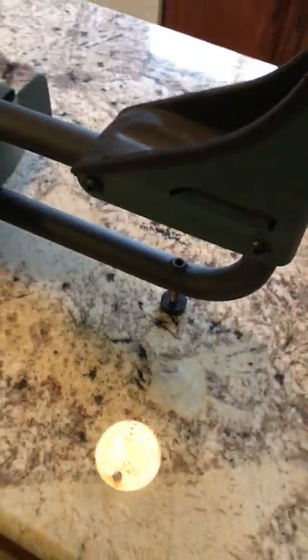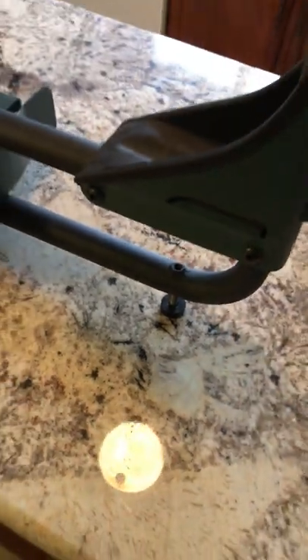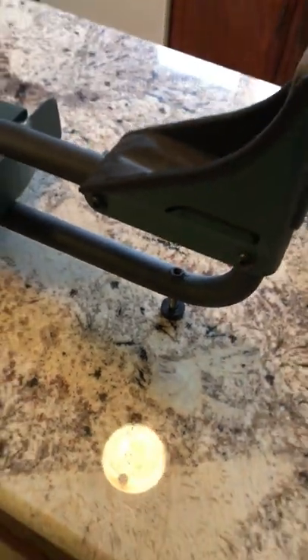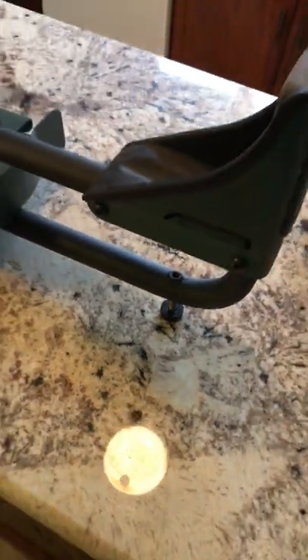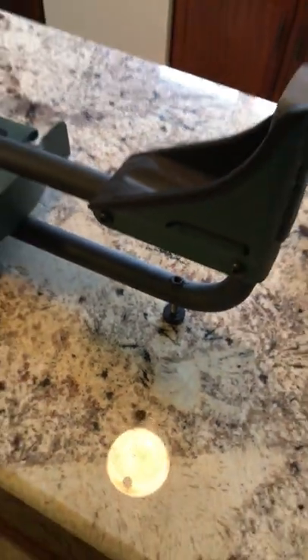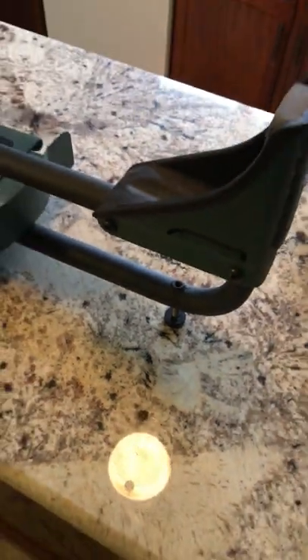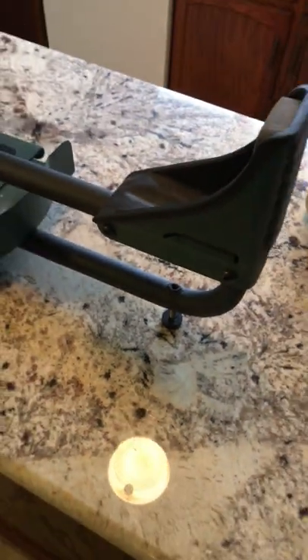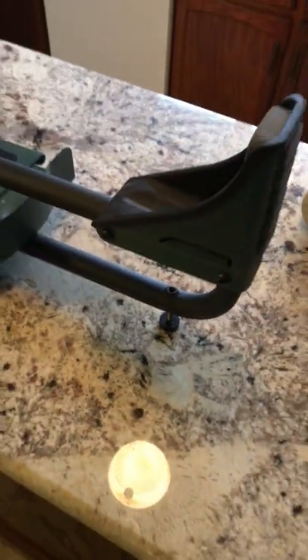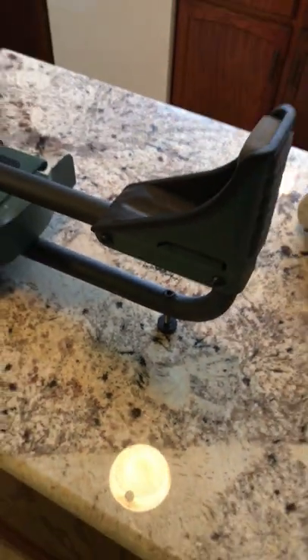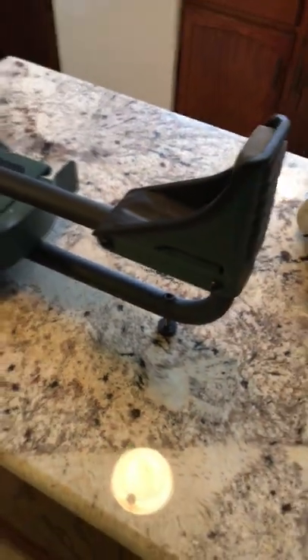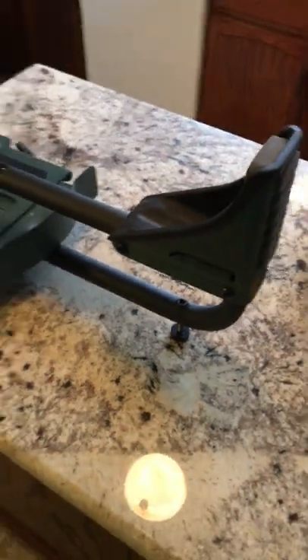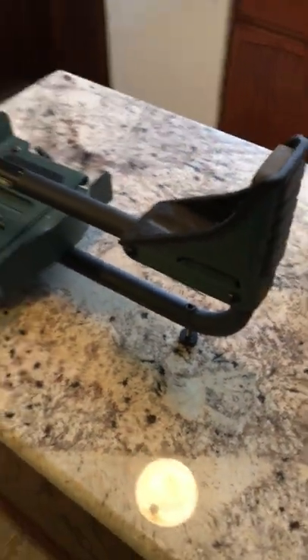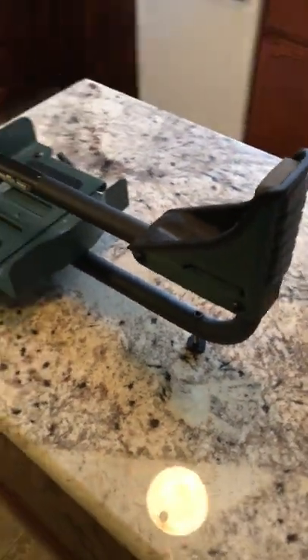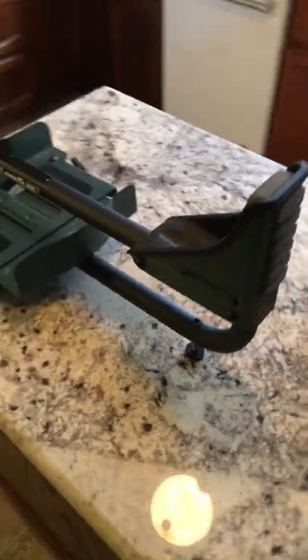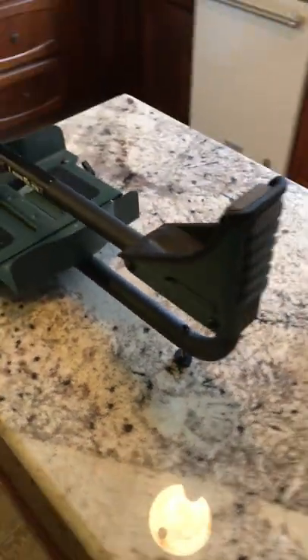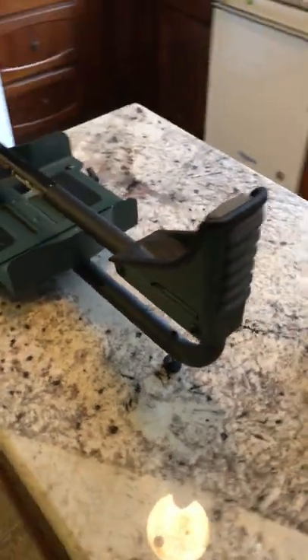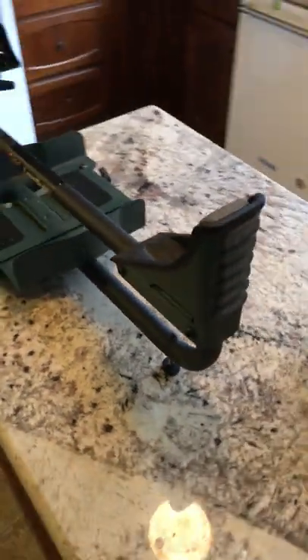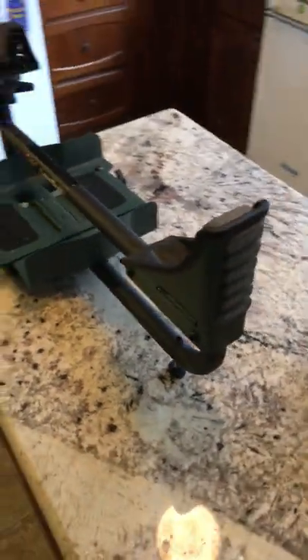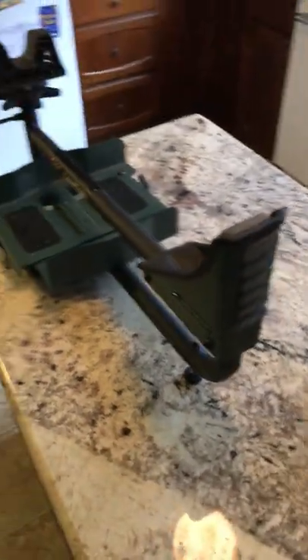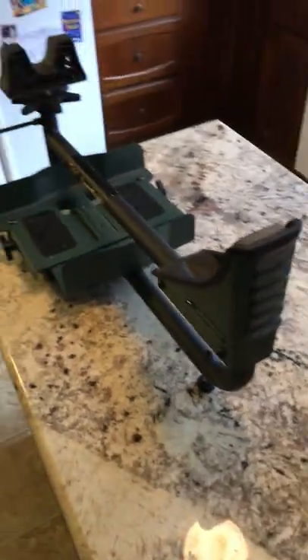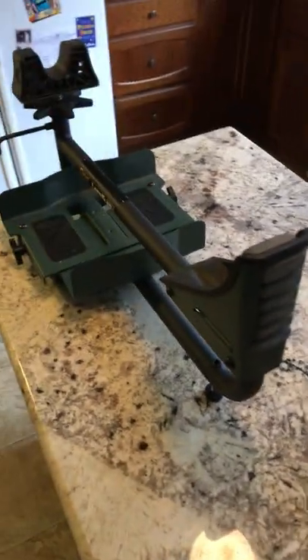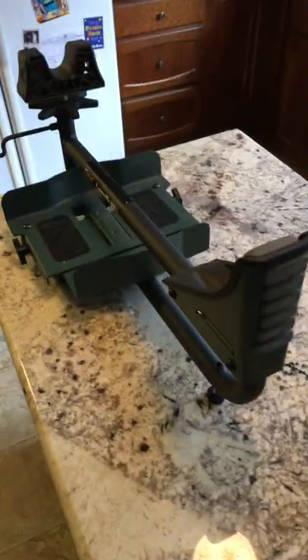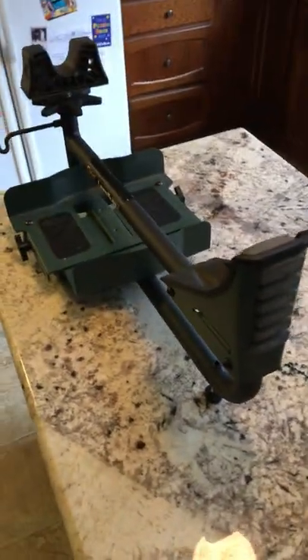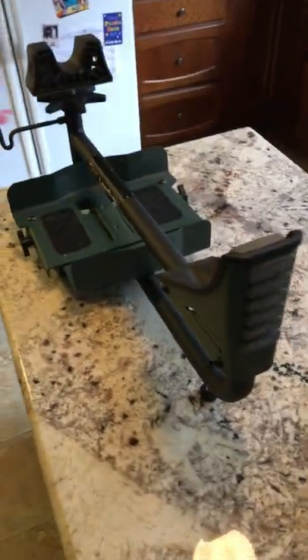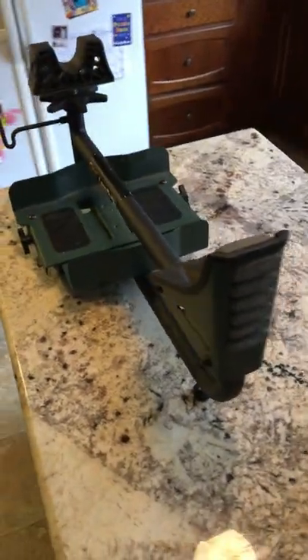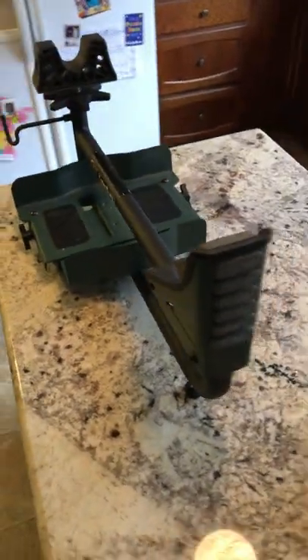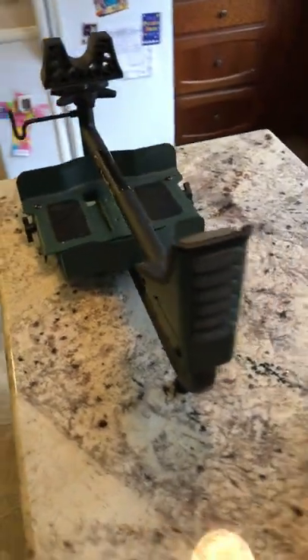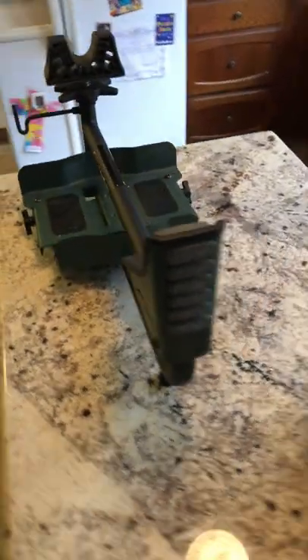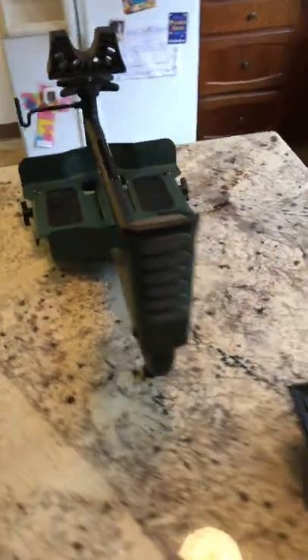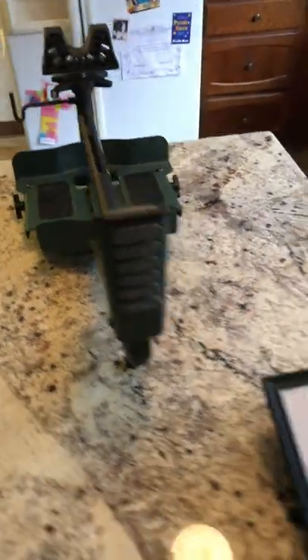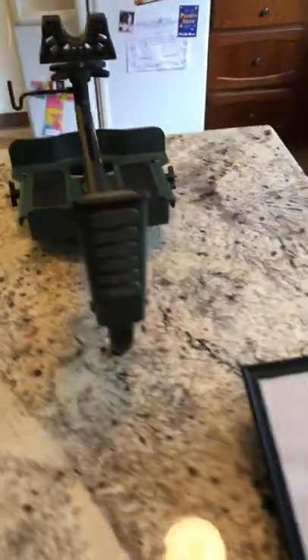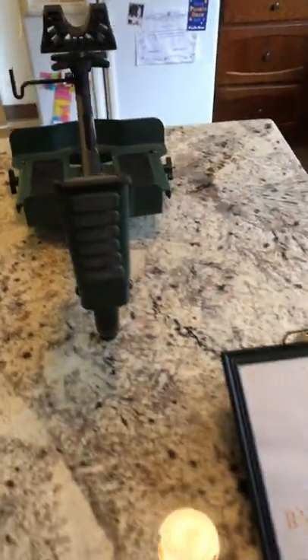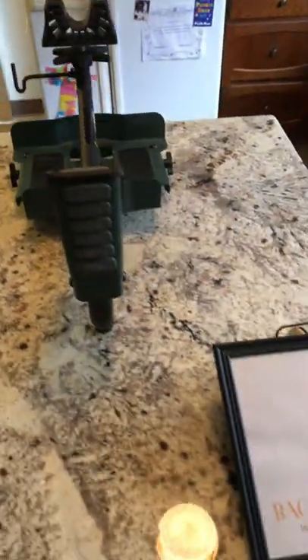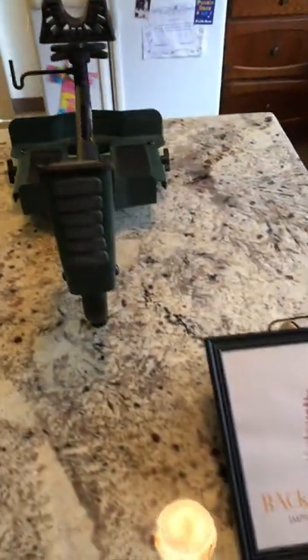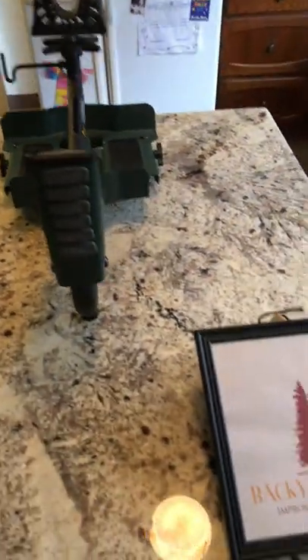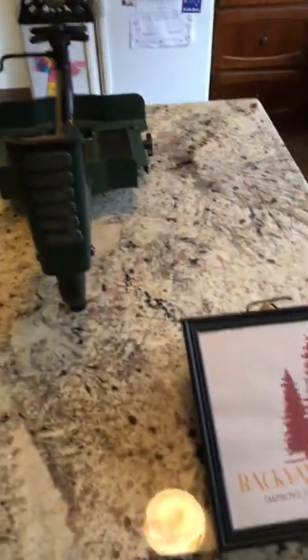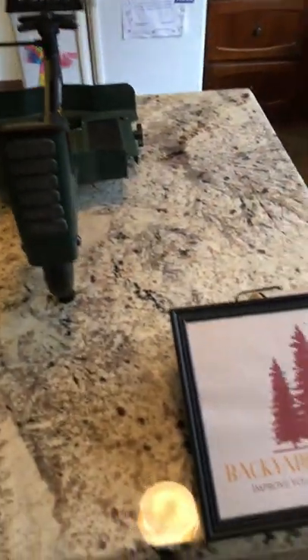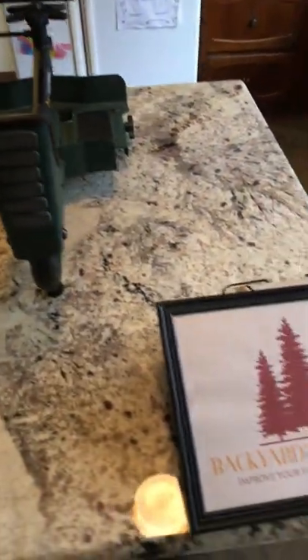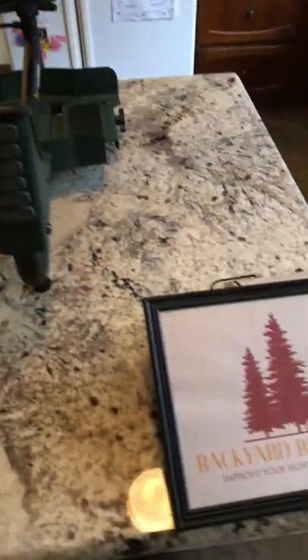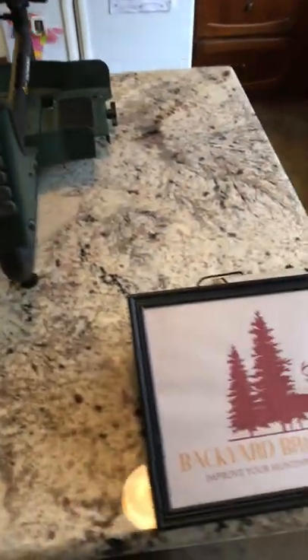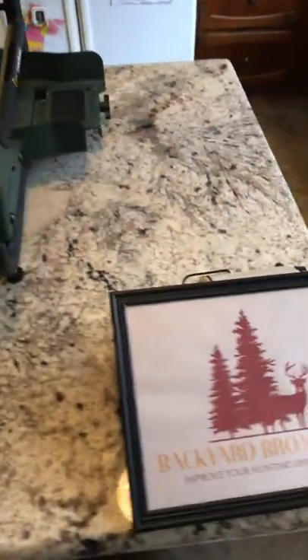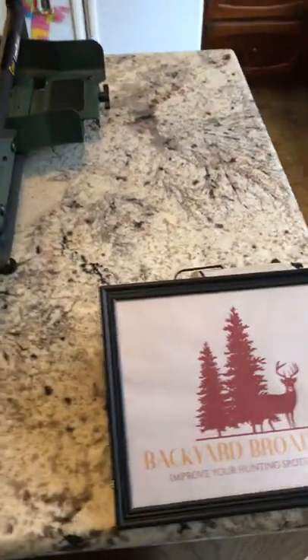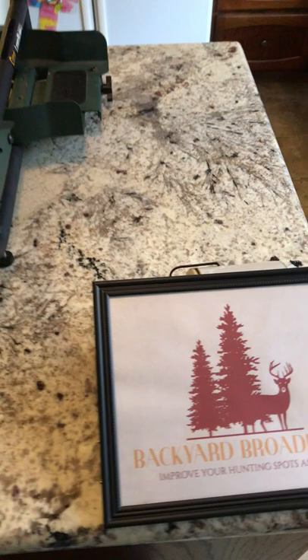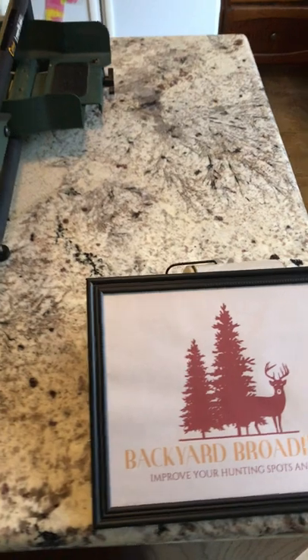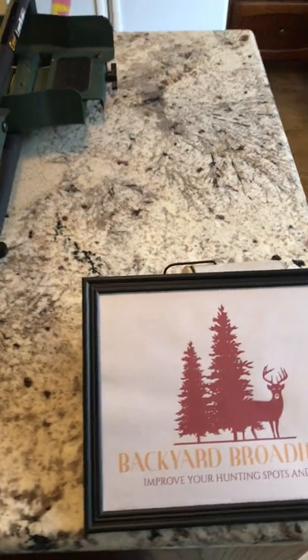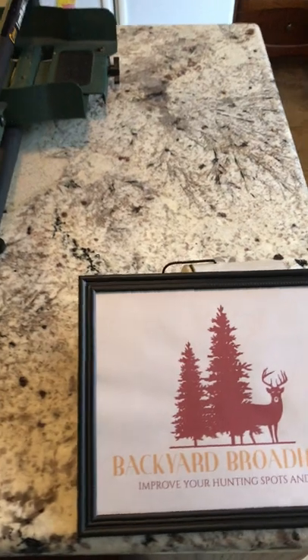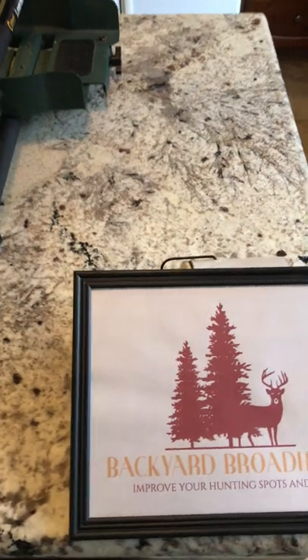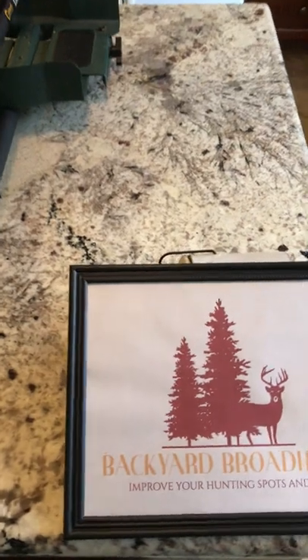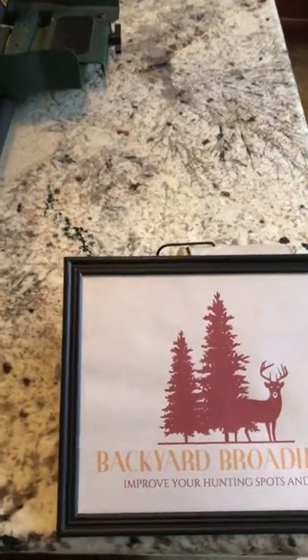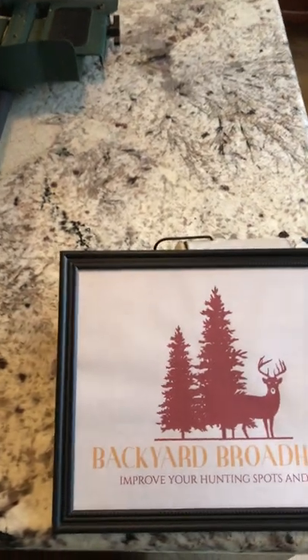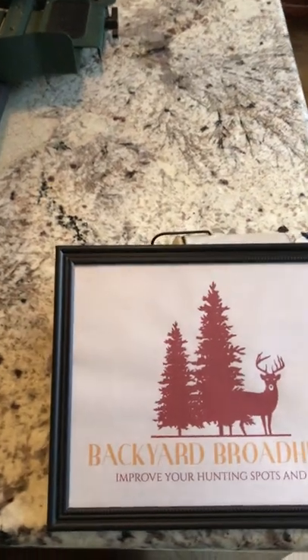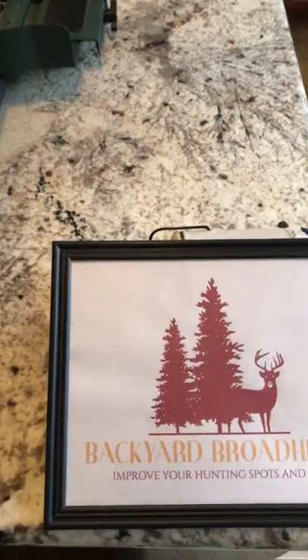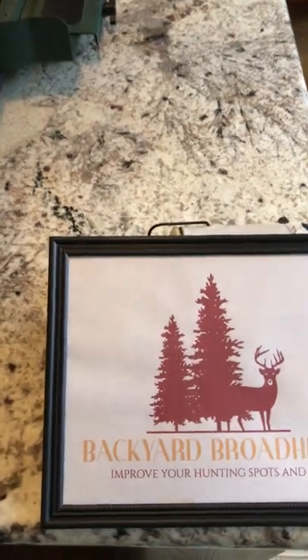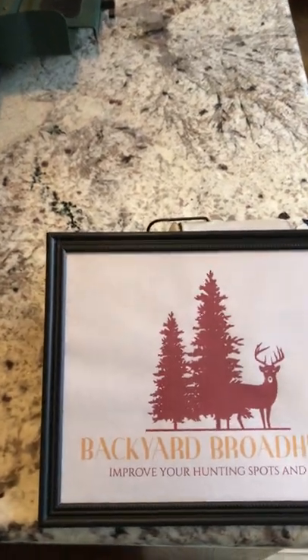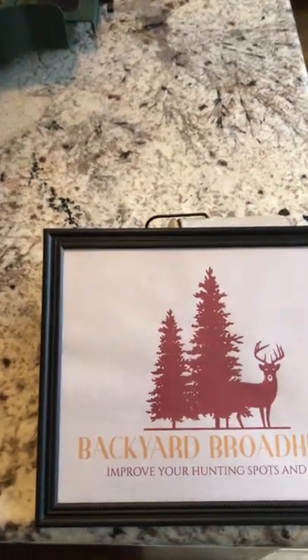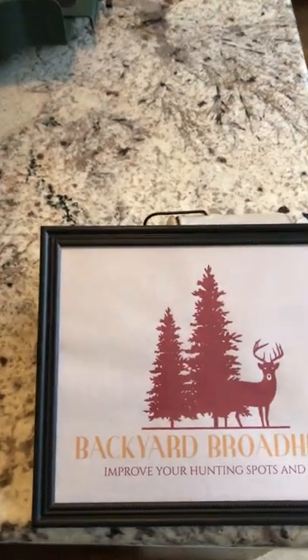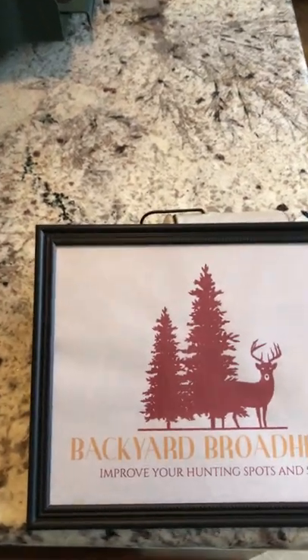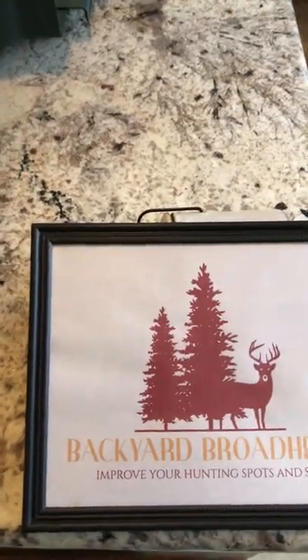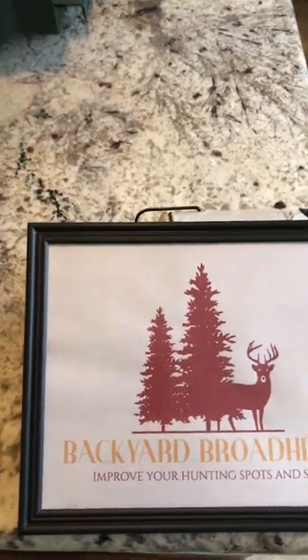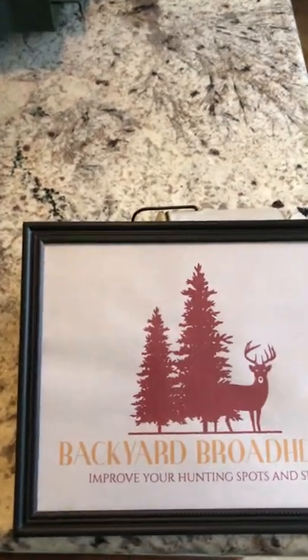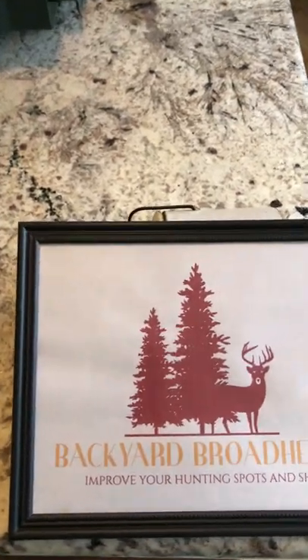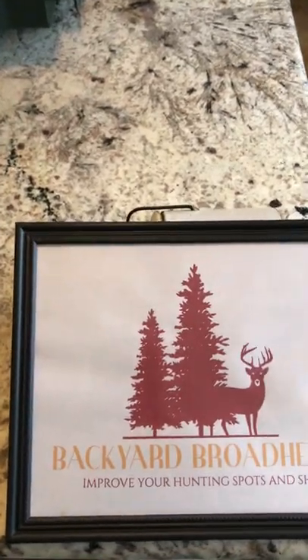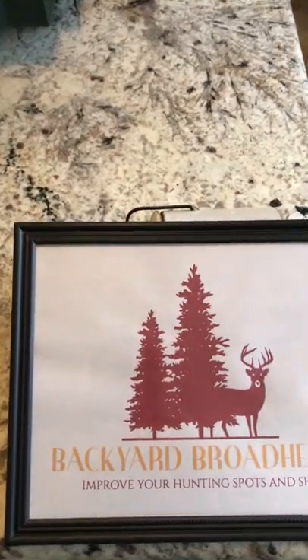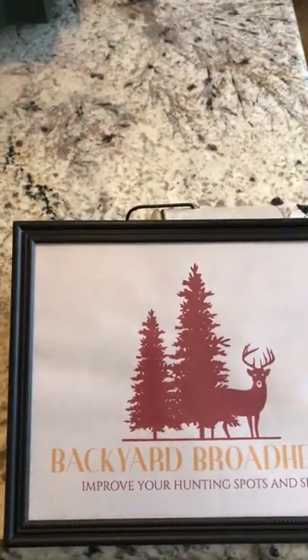So that is the Caldwell Lead Sled 3. I highly recommend it, and subscribe to Backyard Broadheads for more hunting and crossbow content.